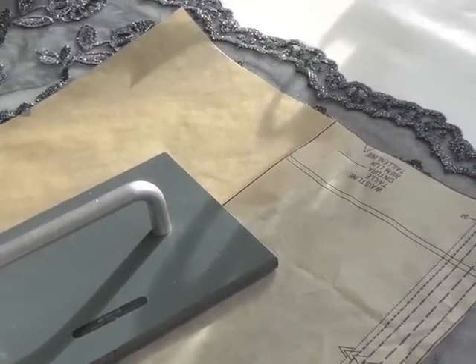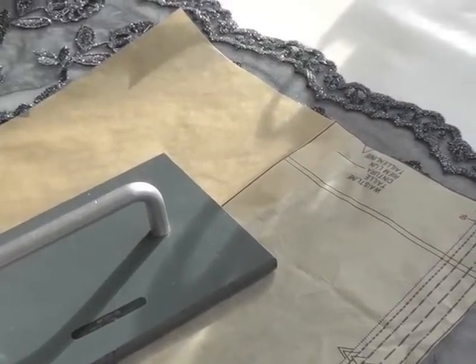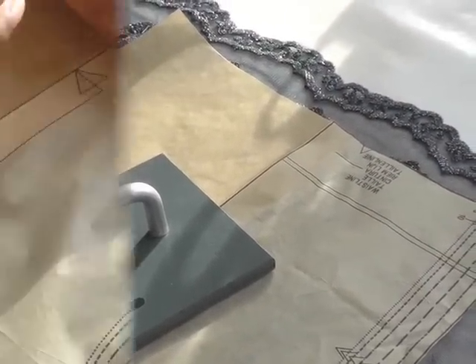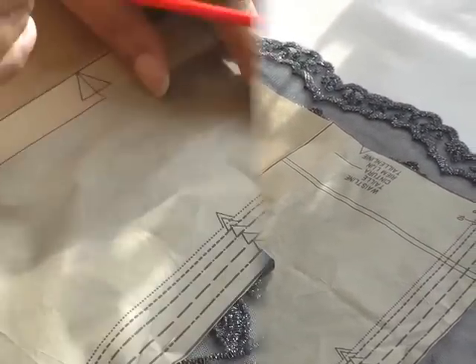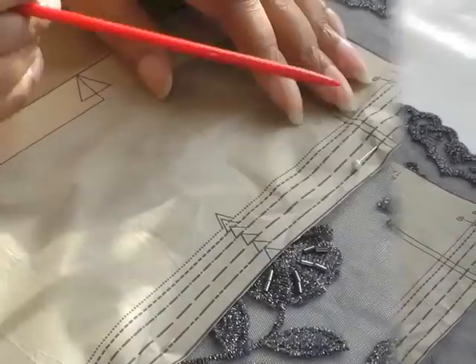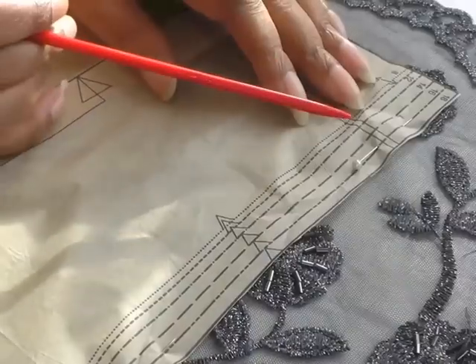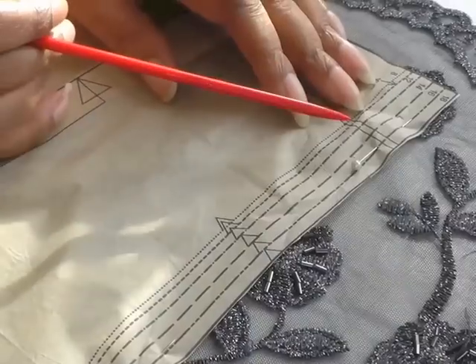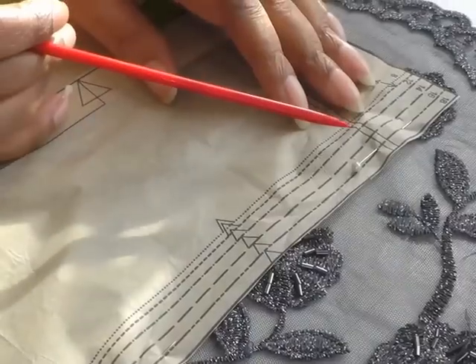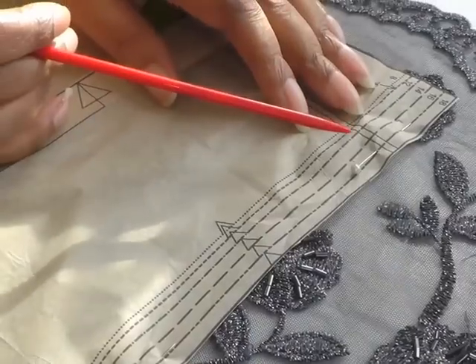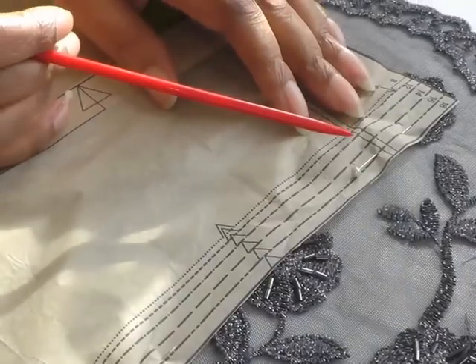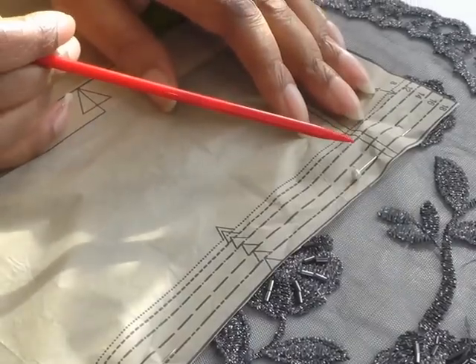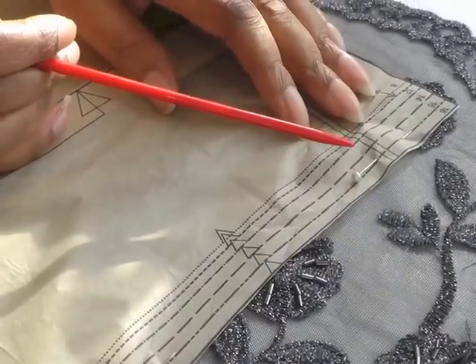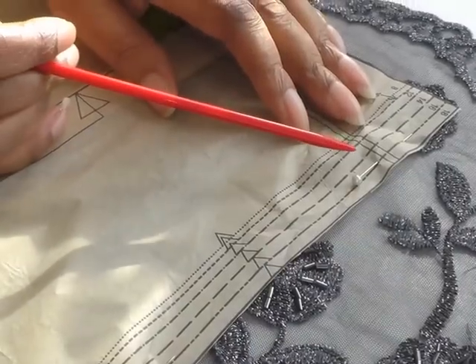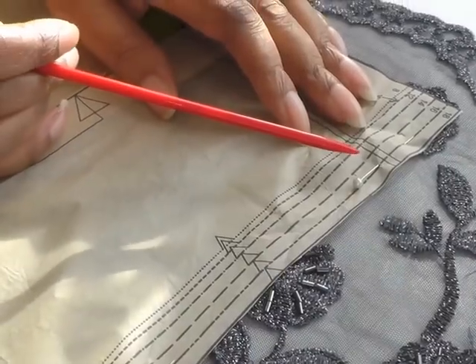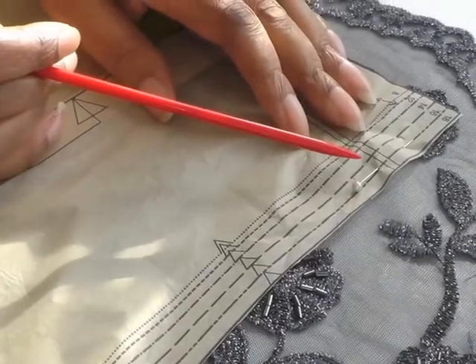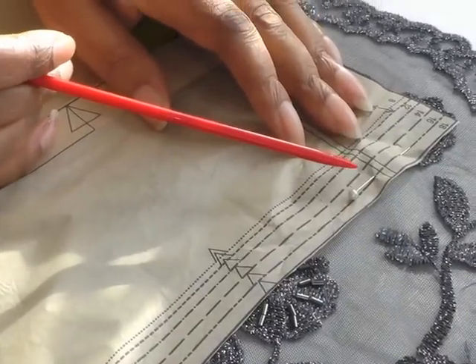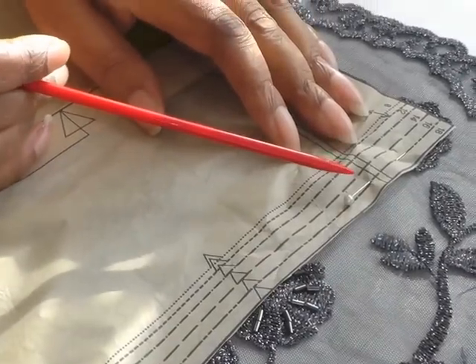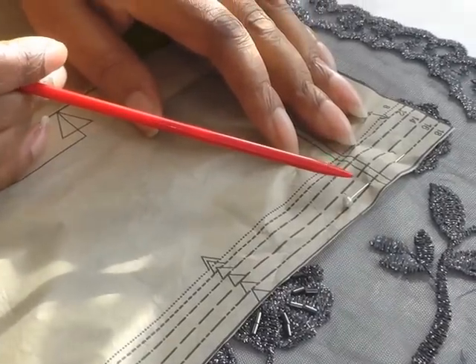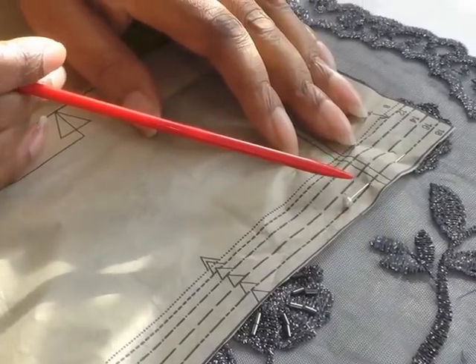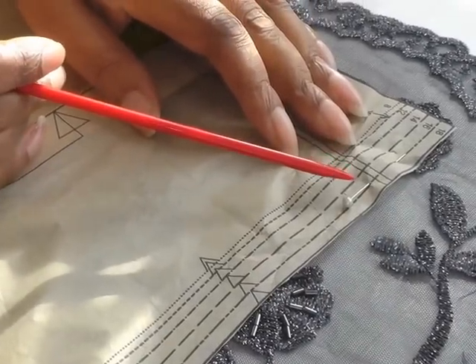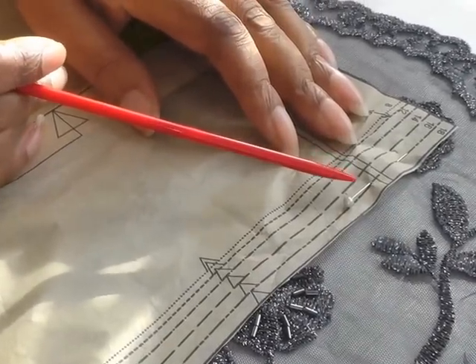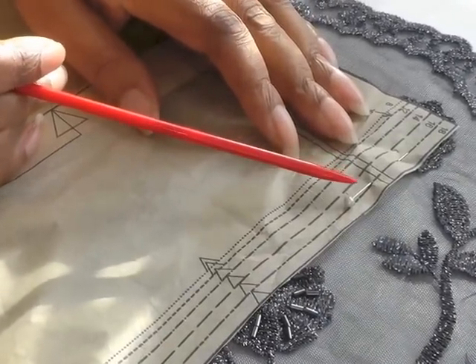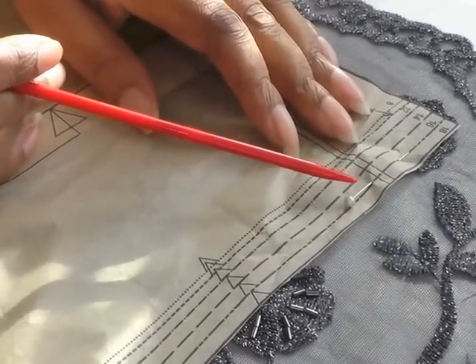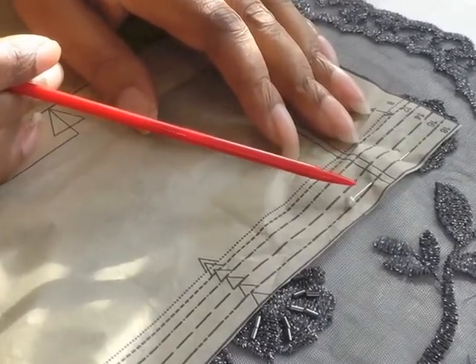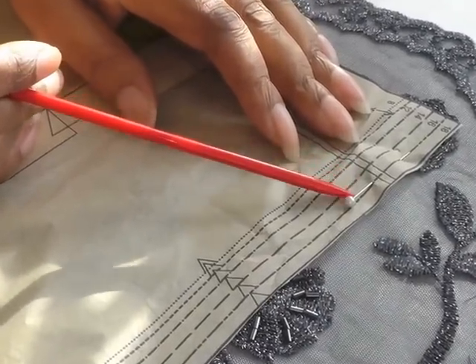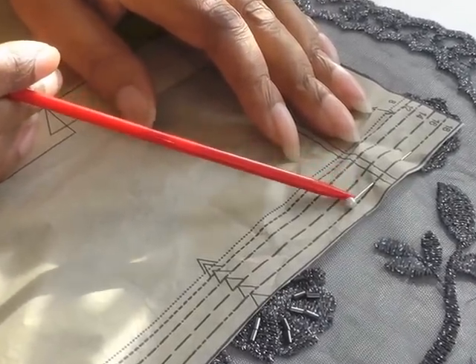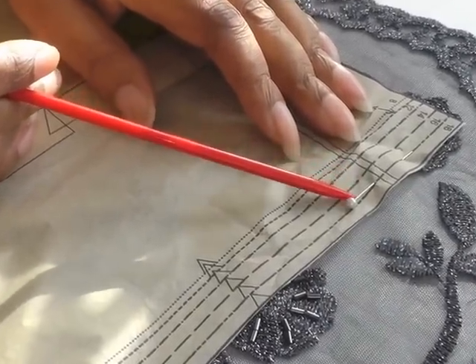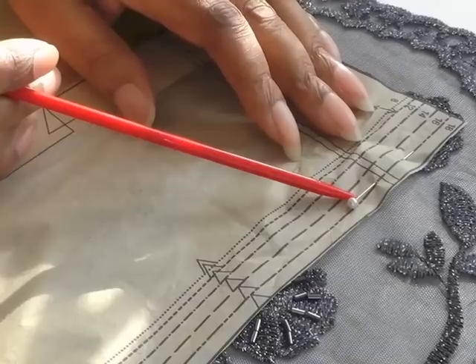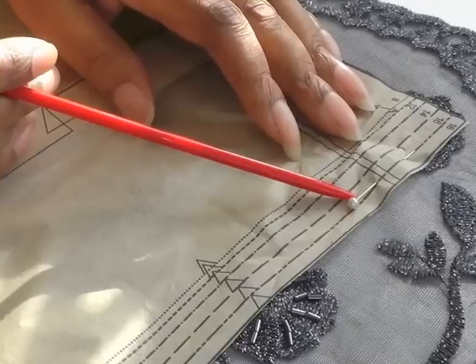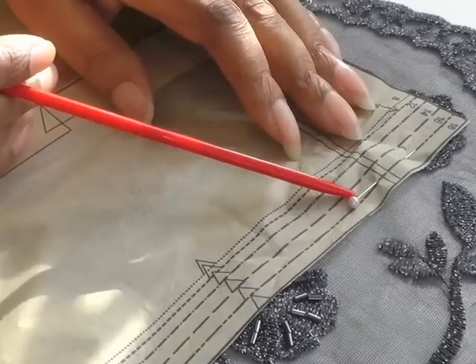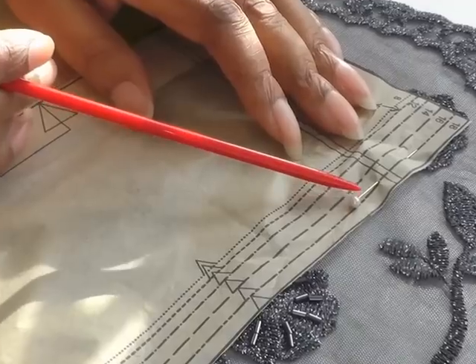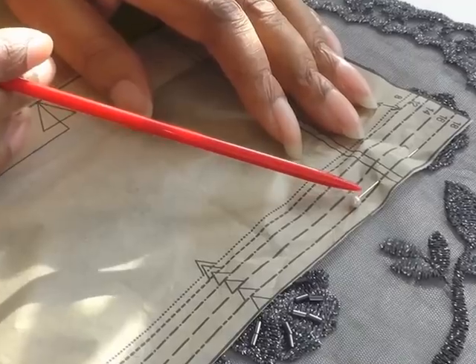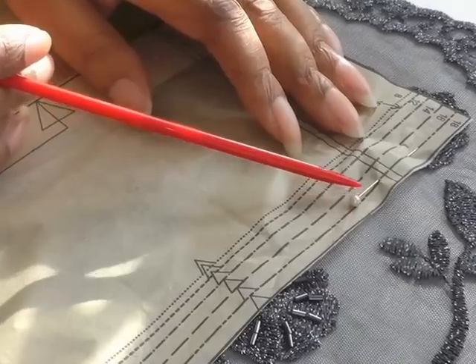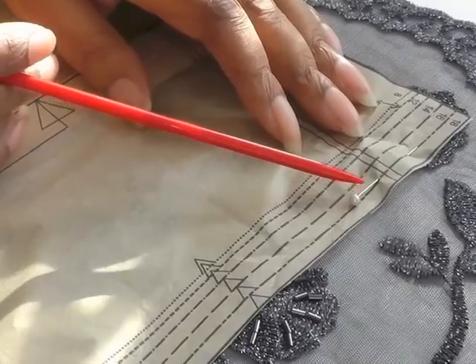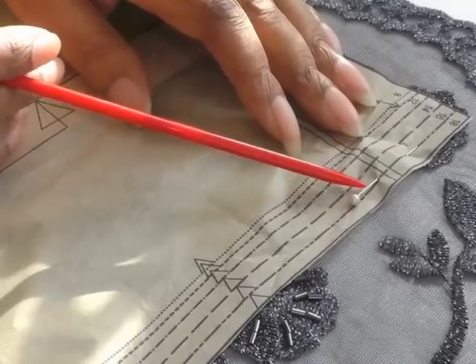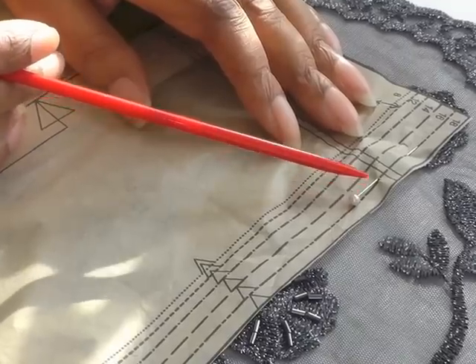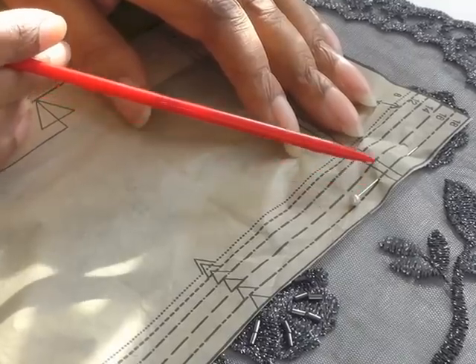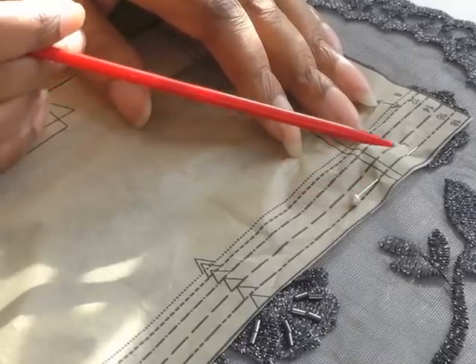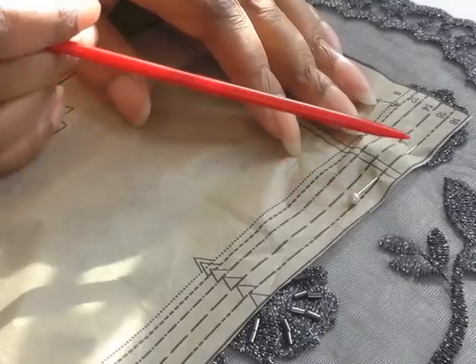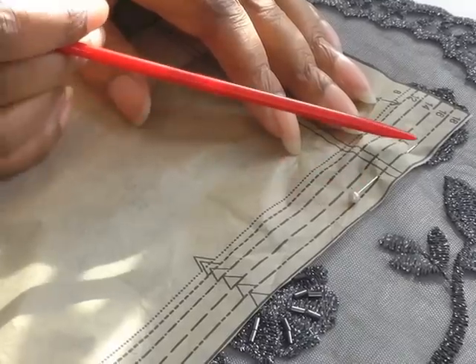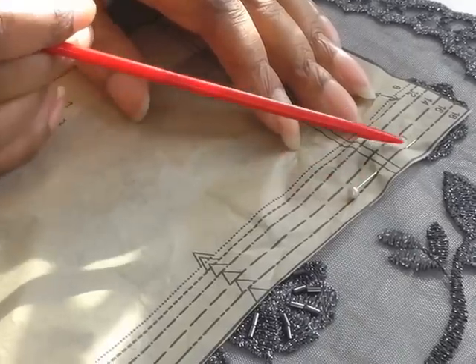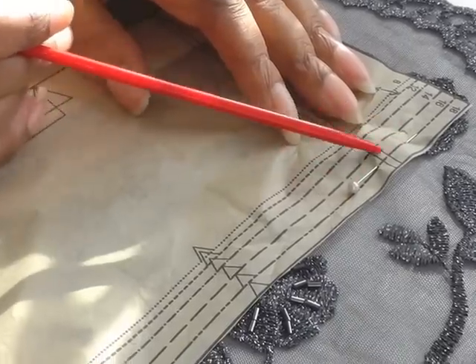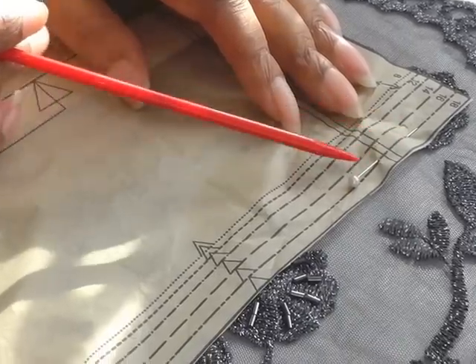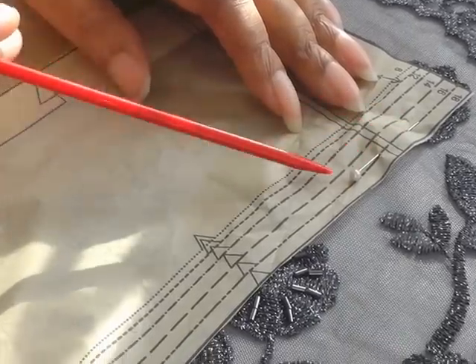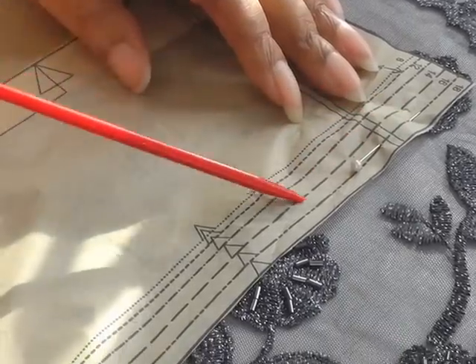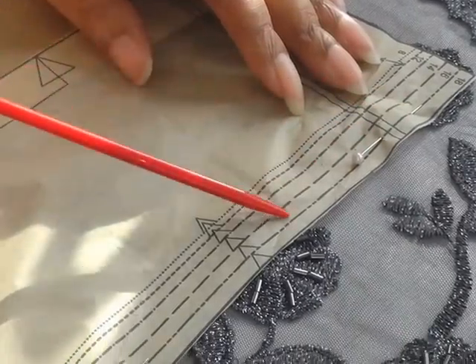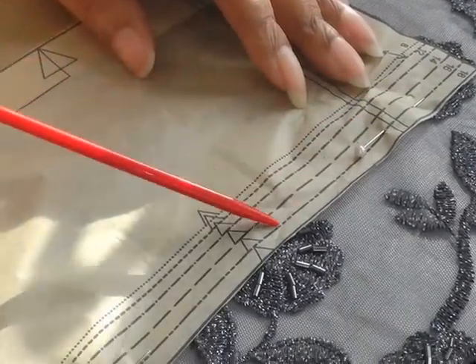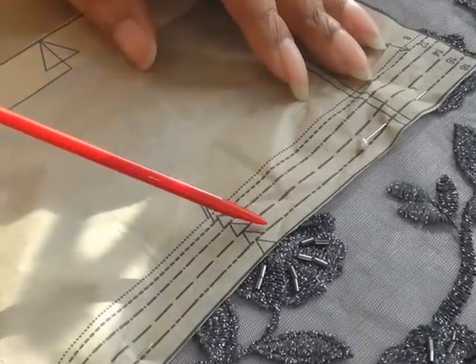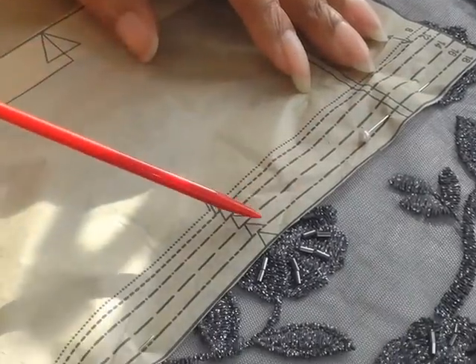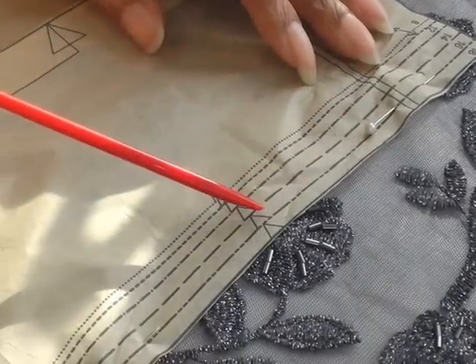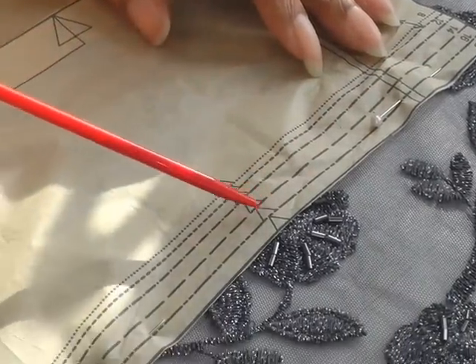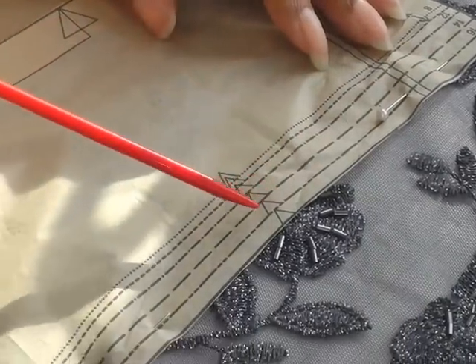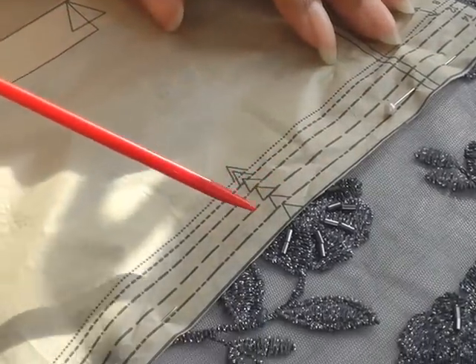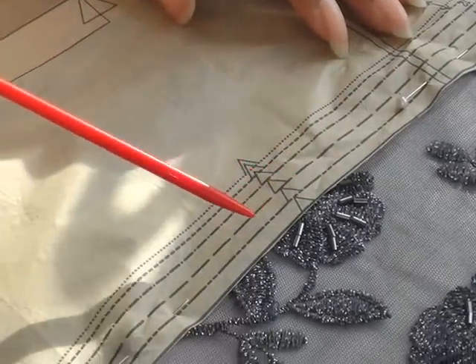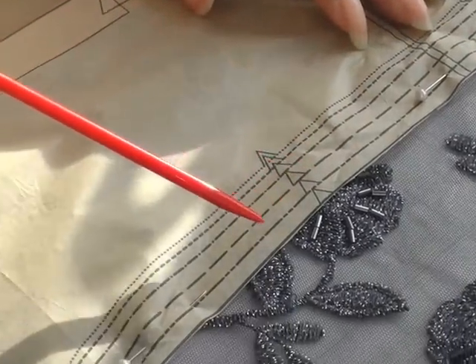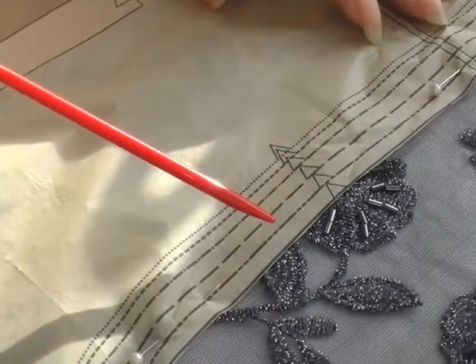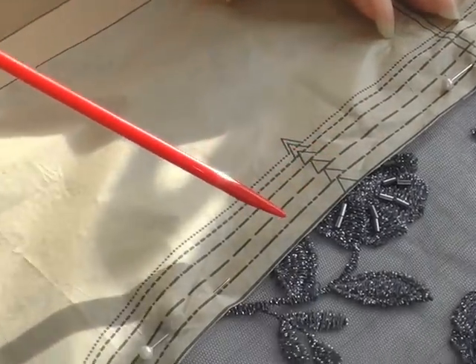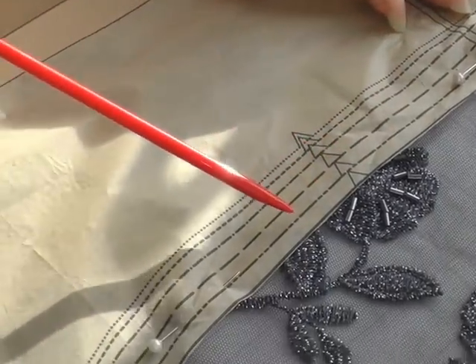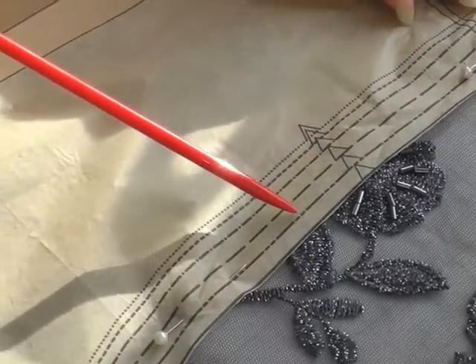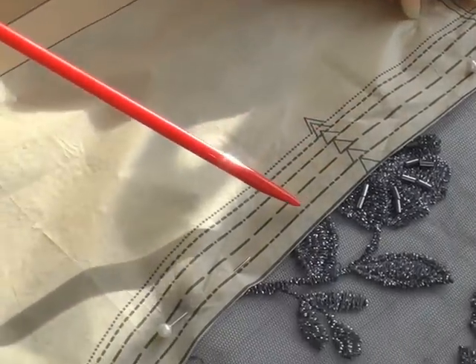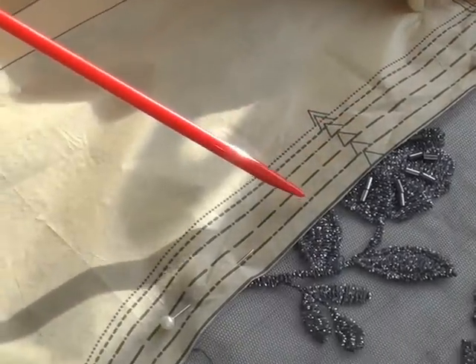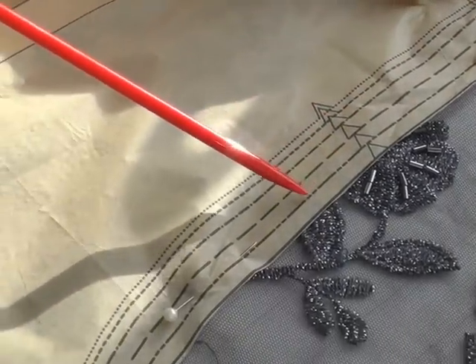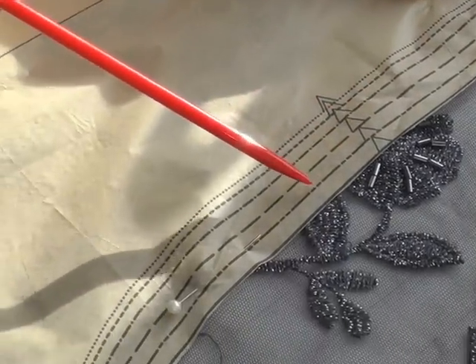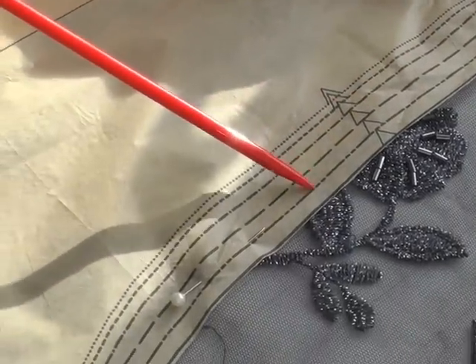The next thing you need to do is to make sure you use sharp pins, and you pin within the seam allowance of the lace, because you don't want to damage the lace whatsoever.